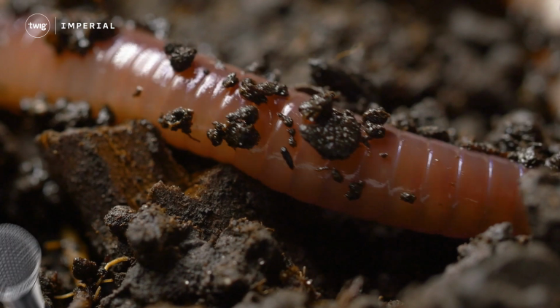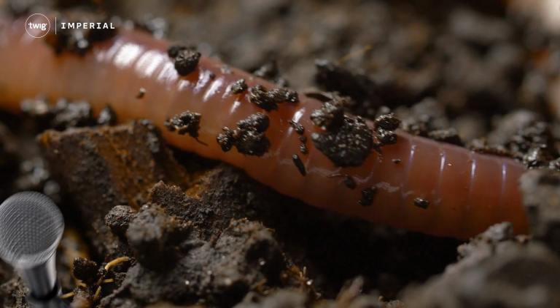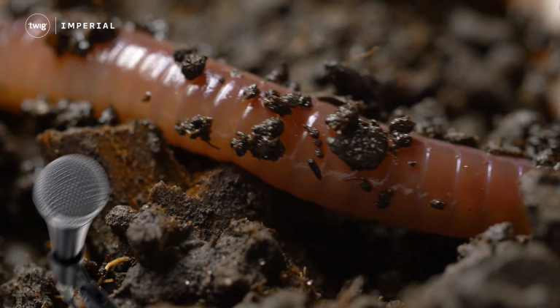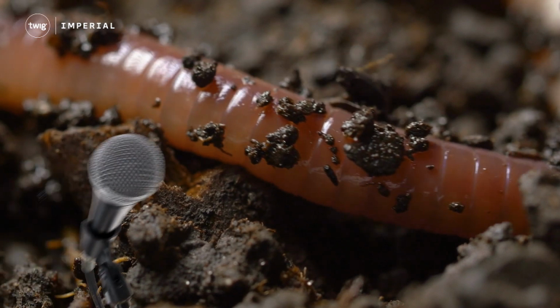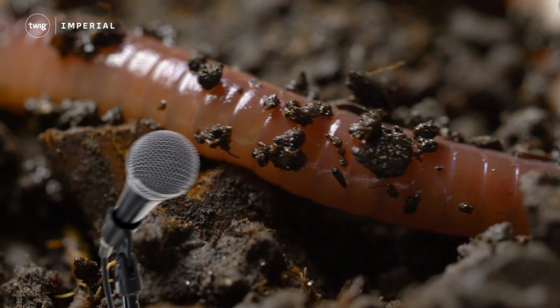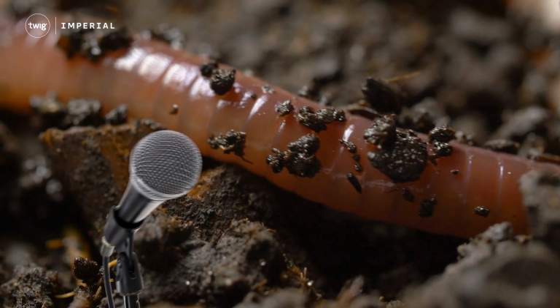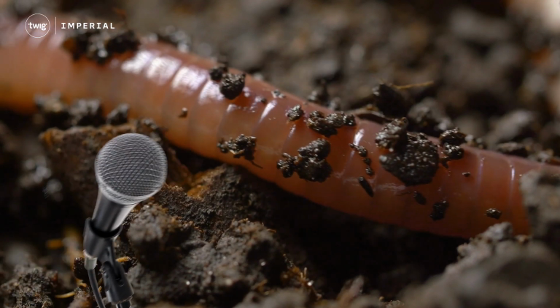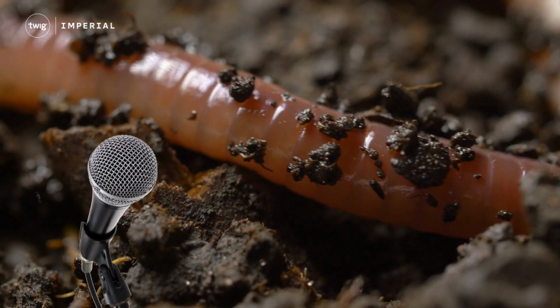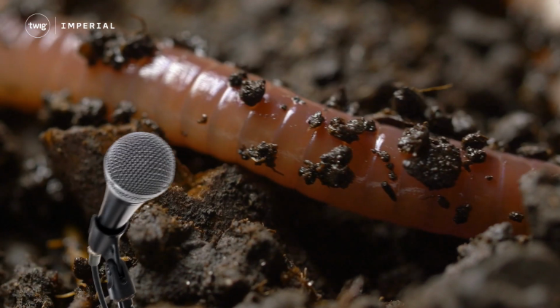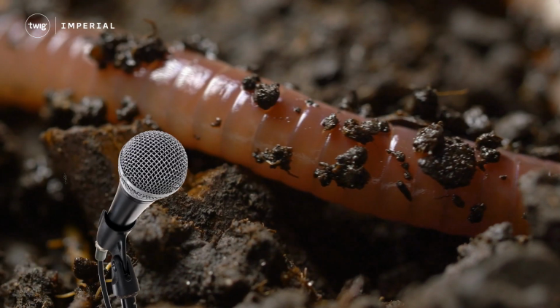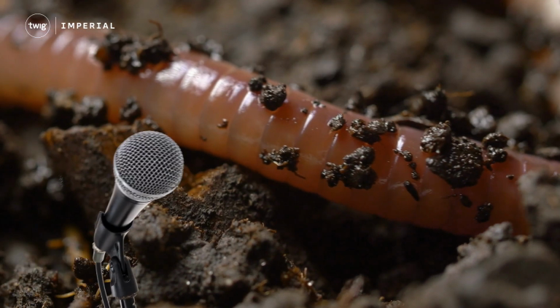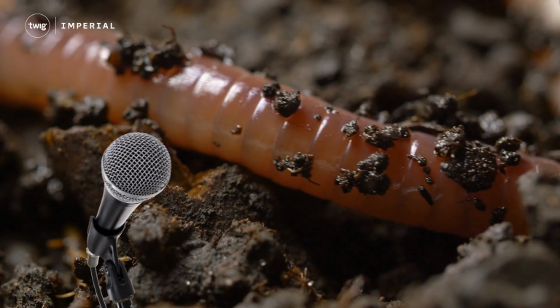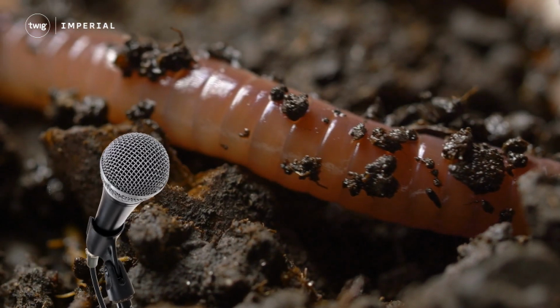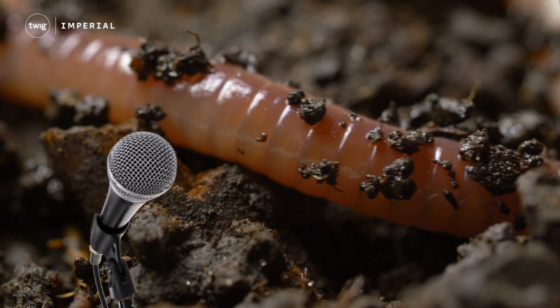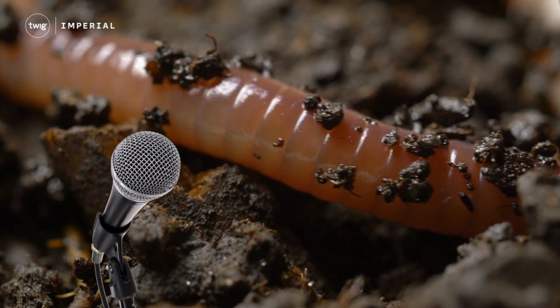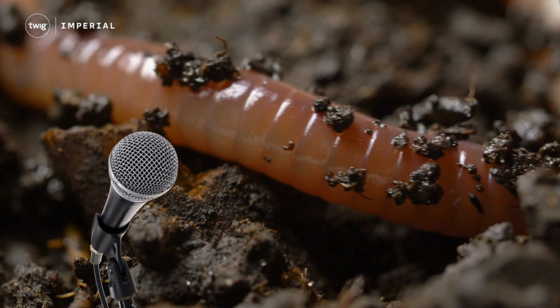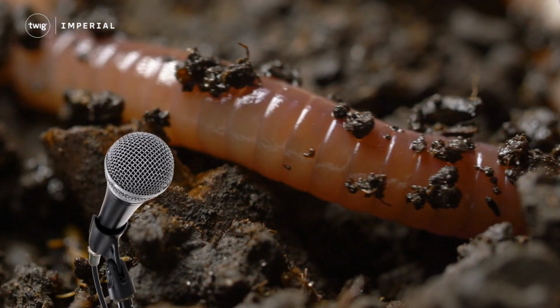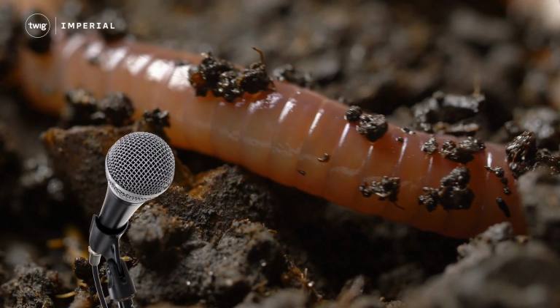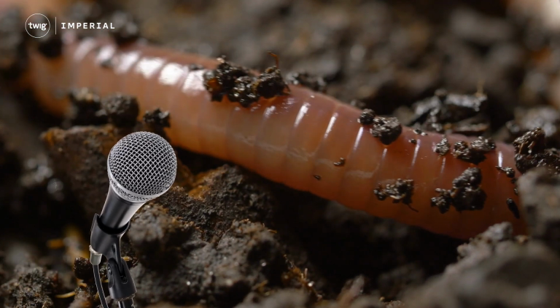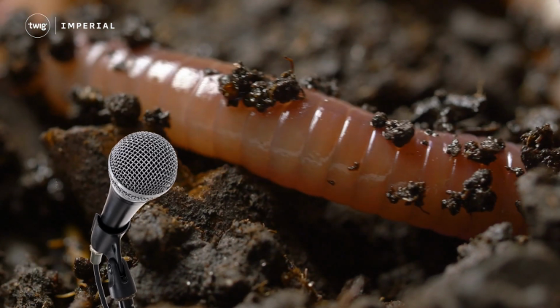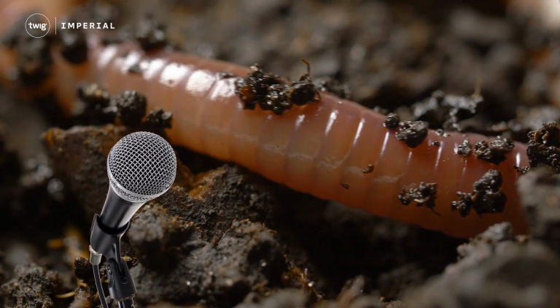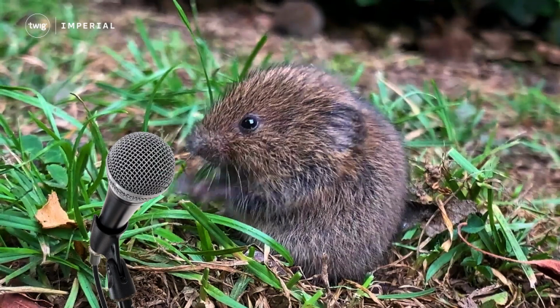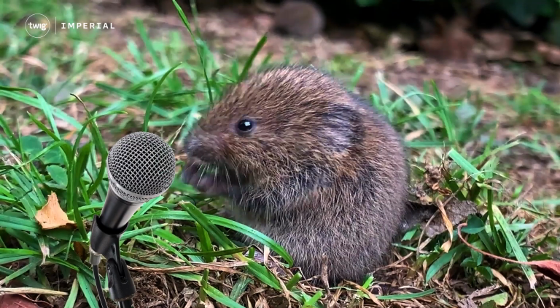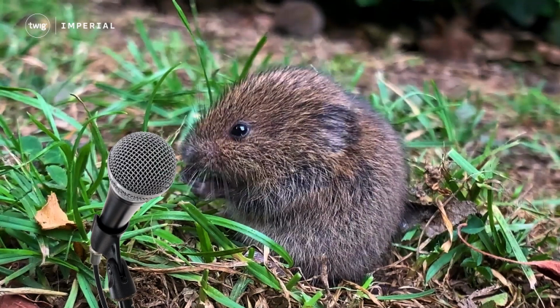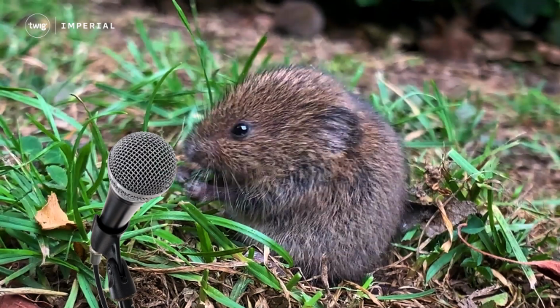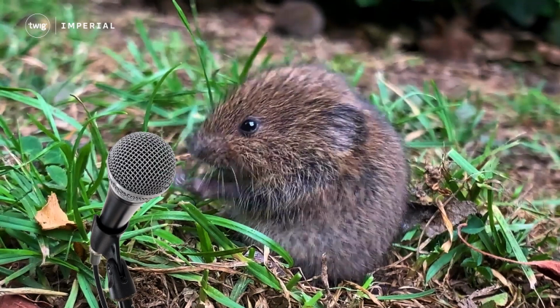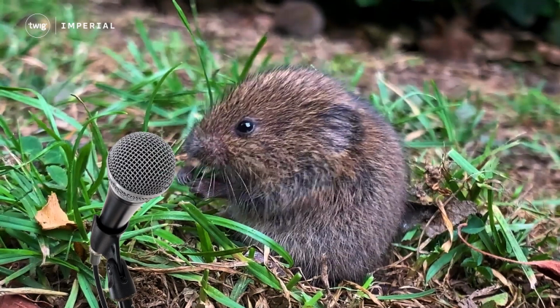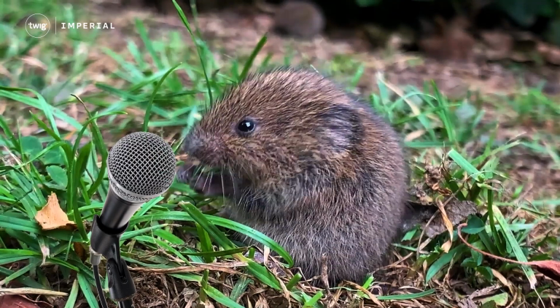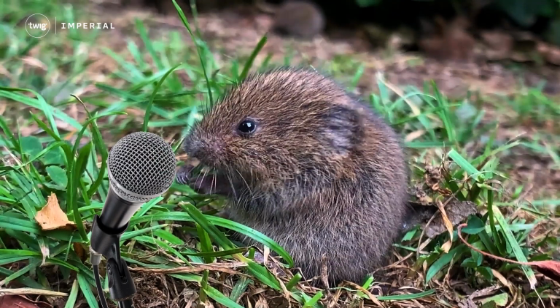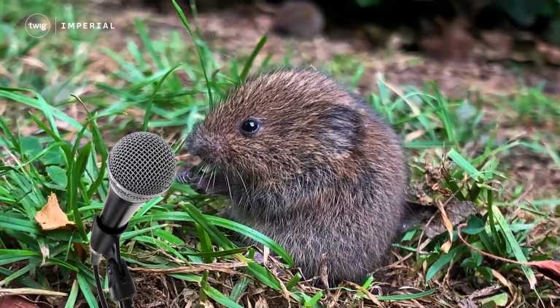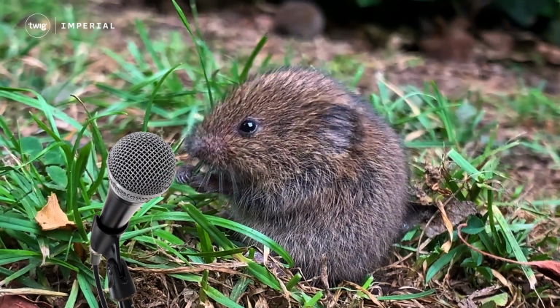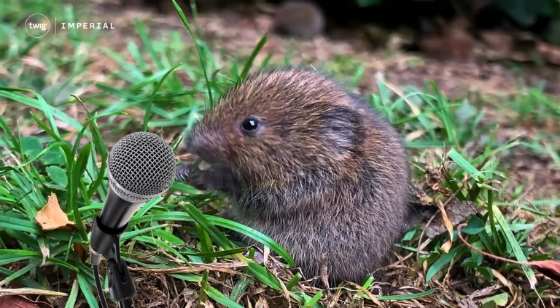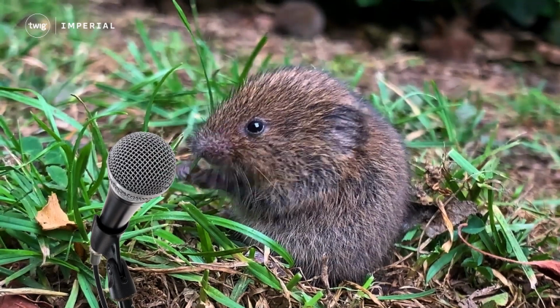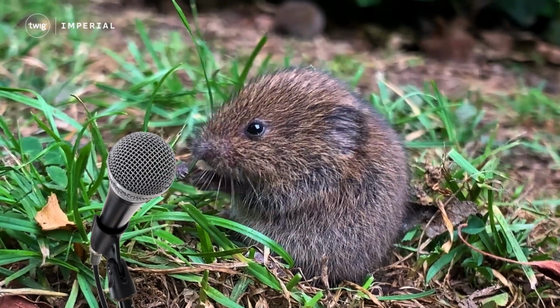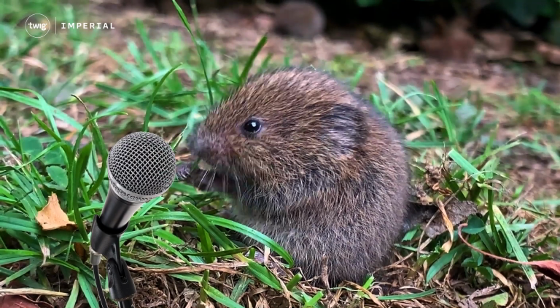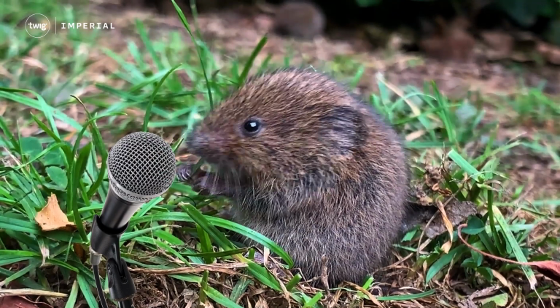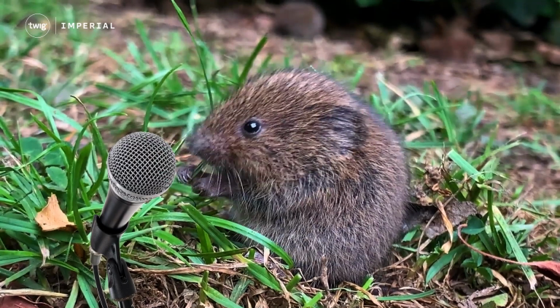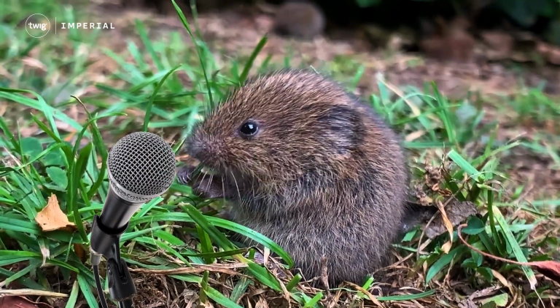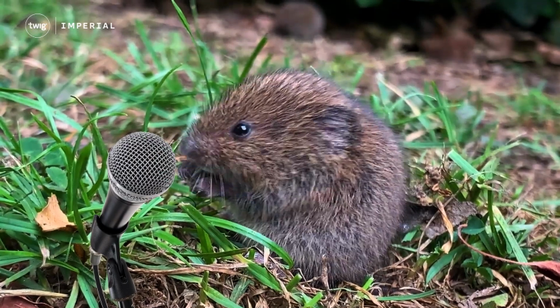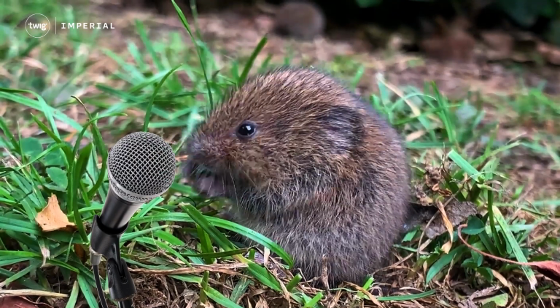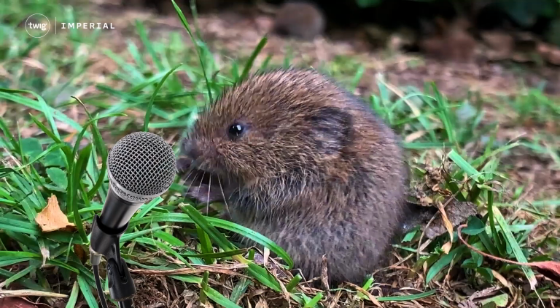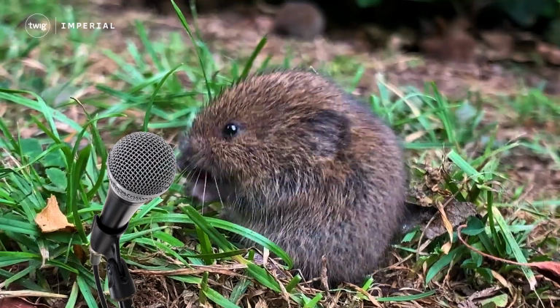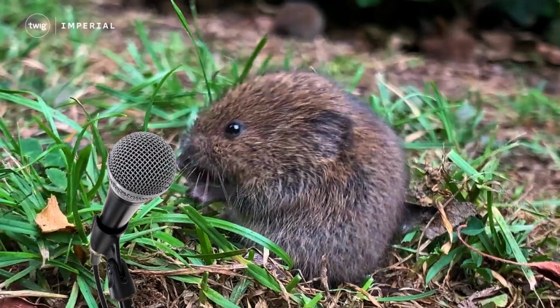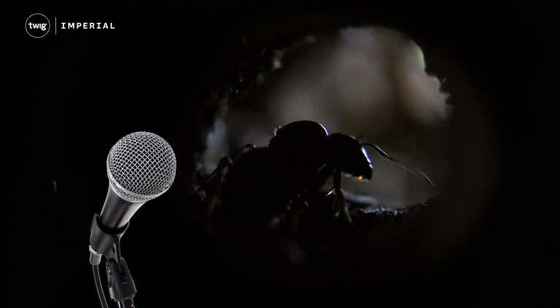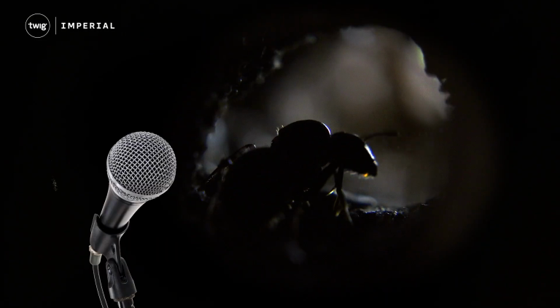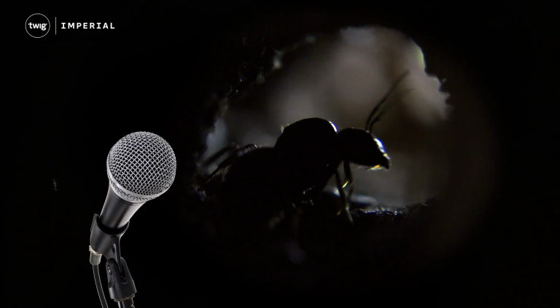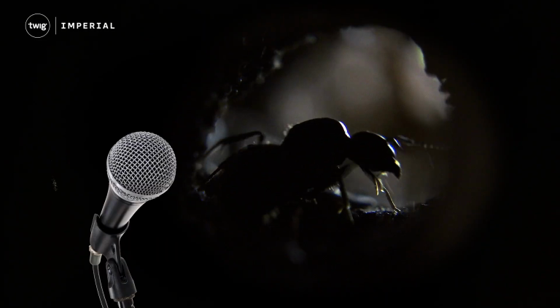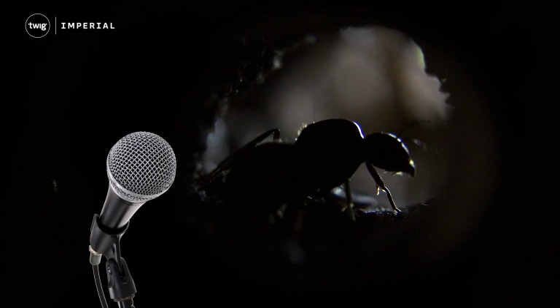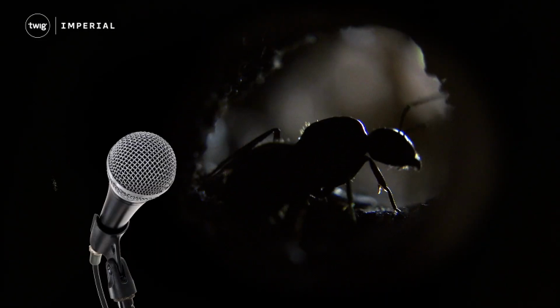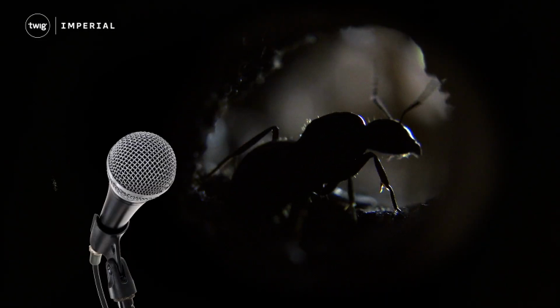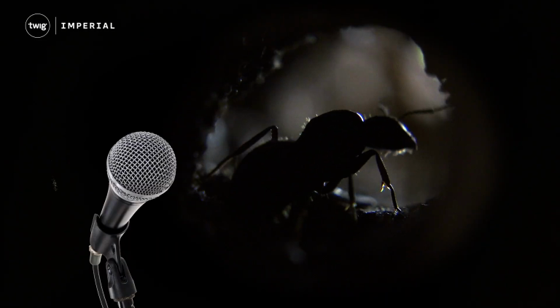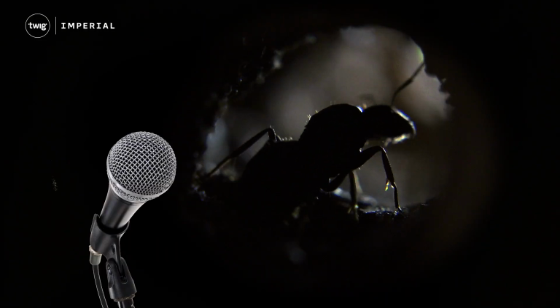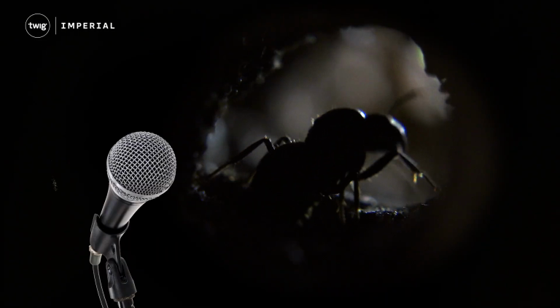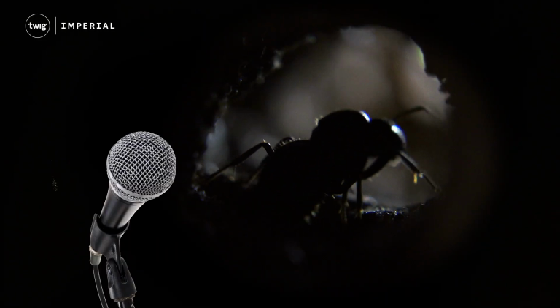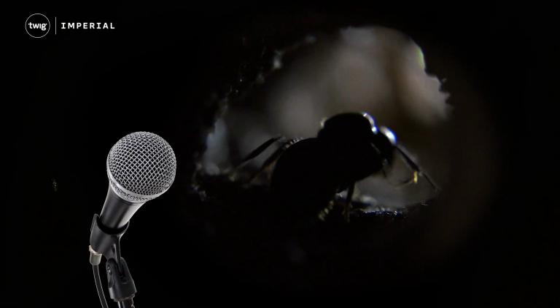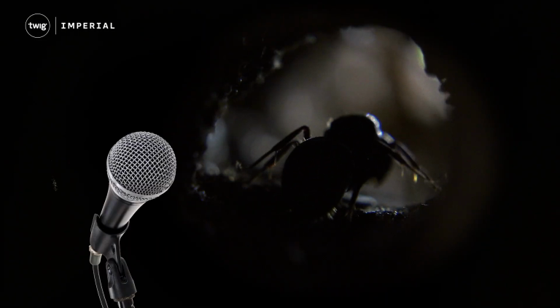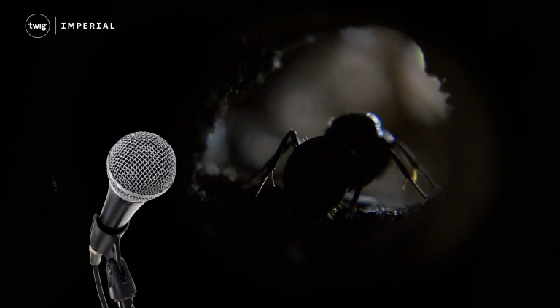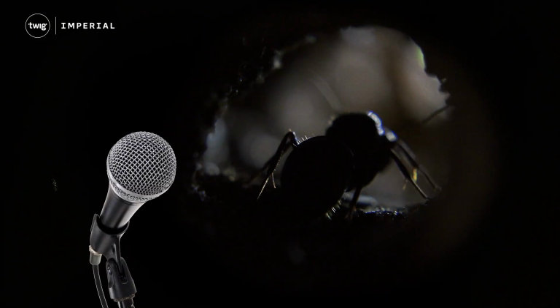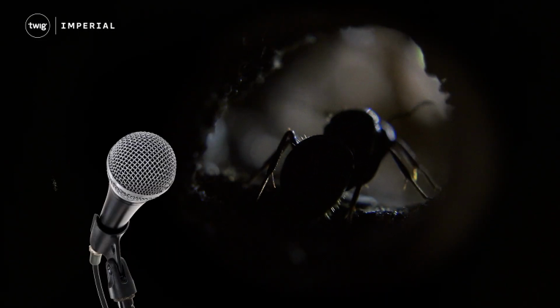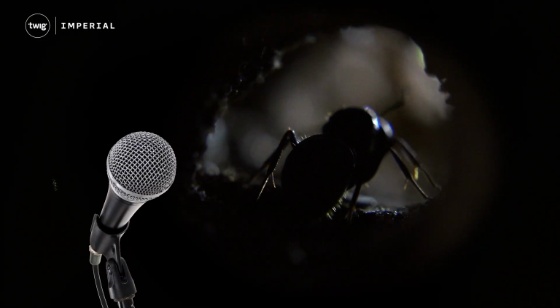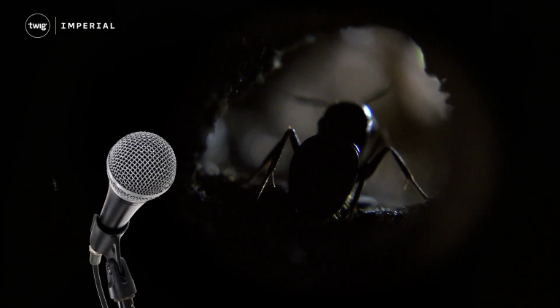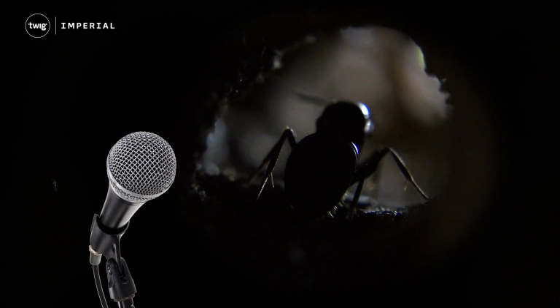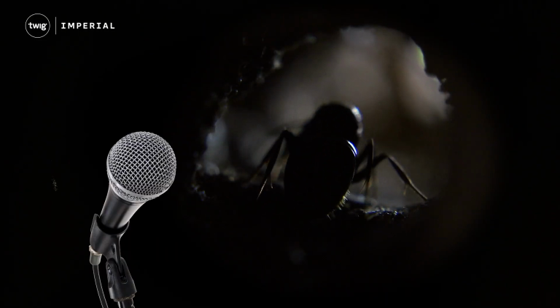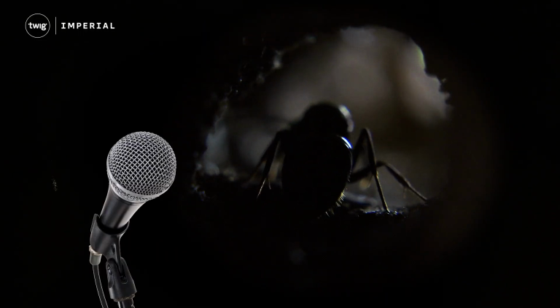Where species like earthworms, field voles, and many others can be found.